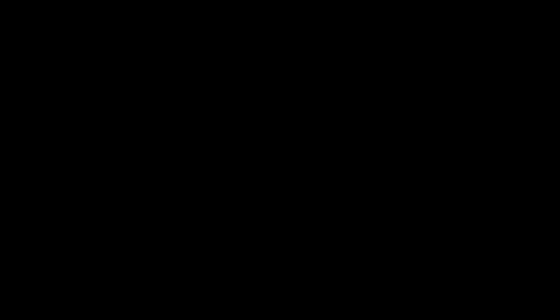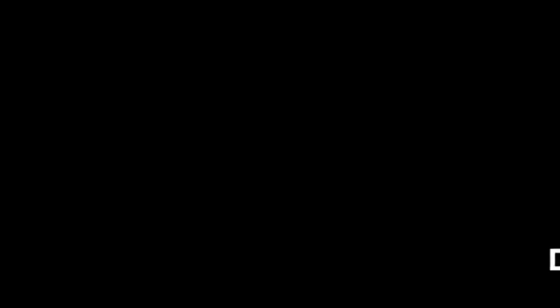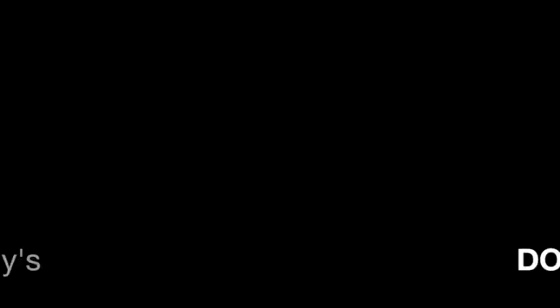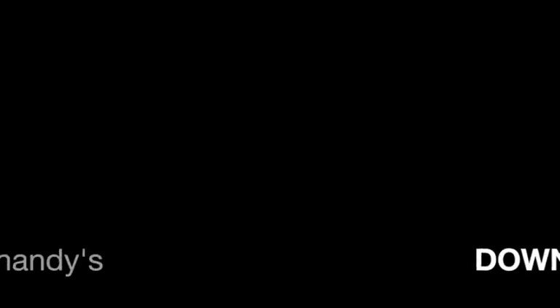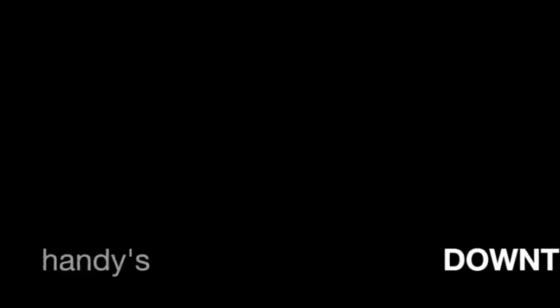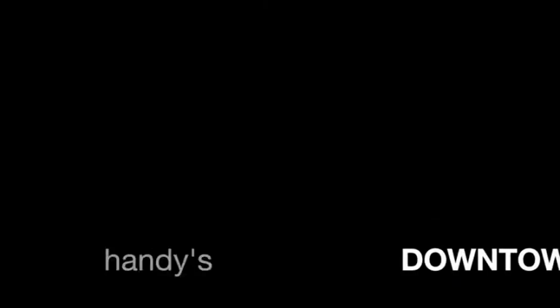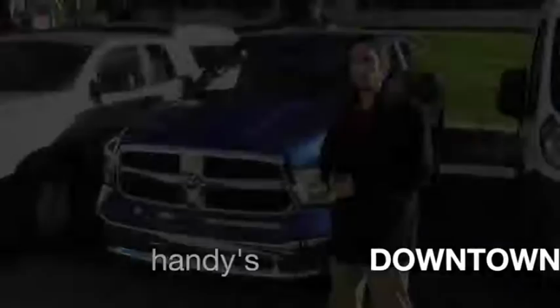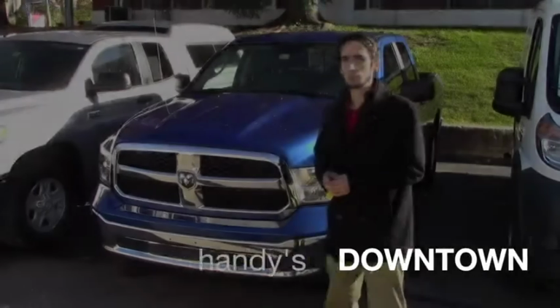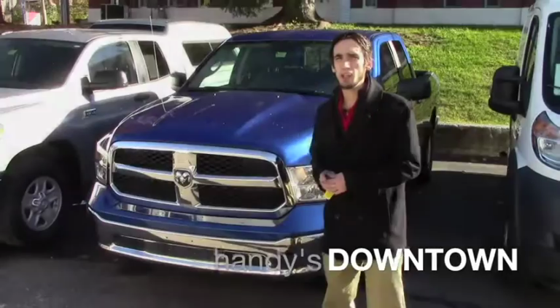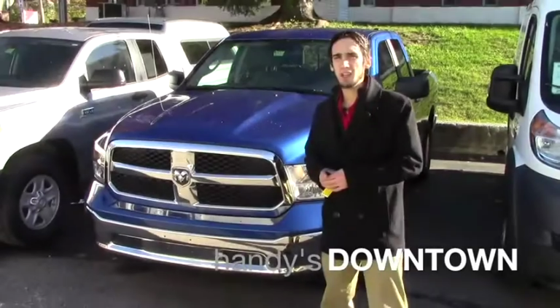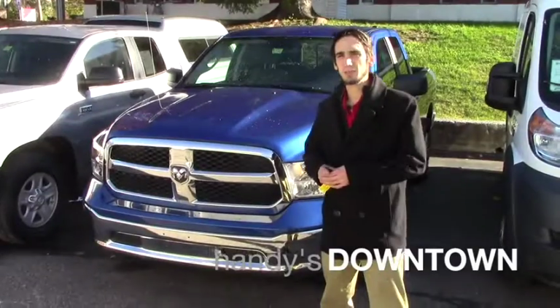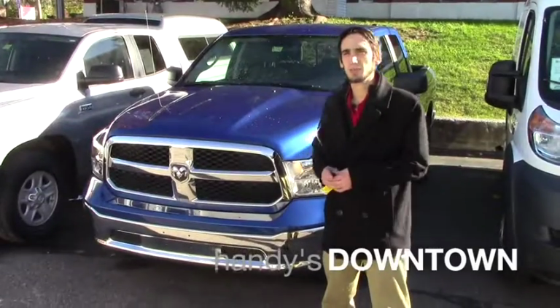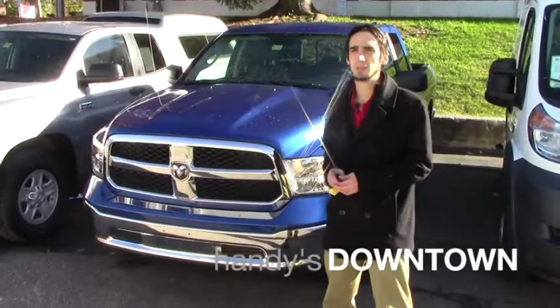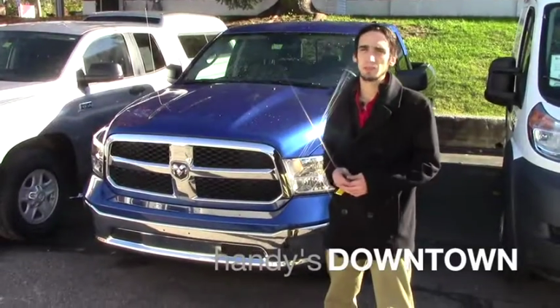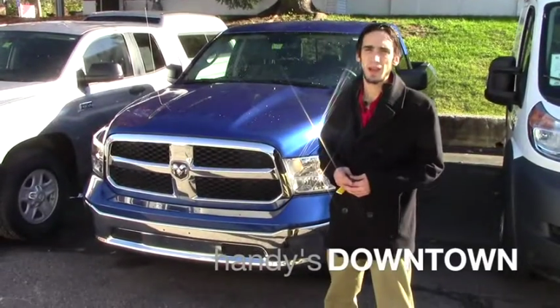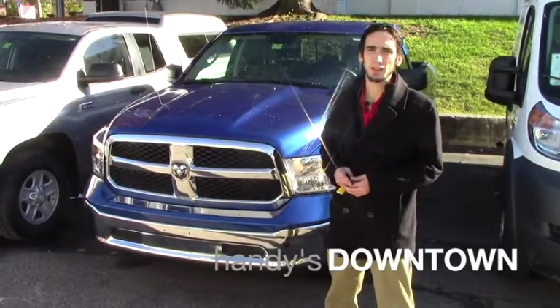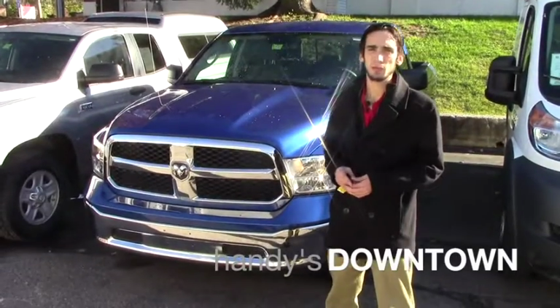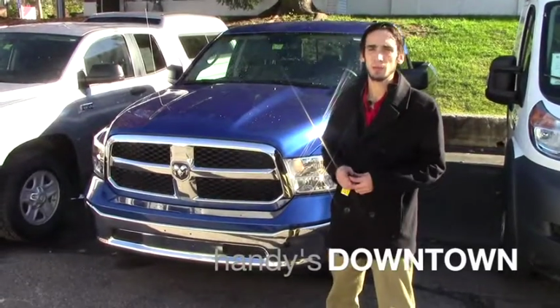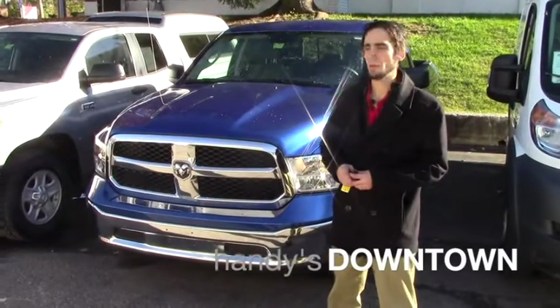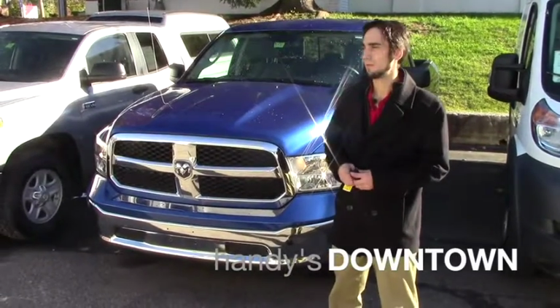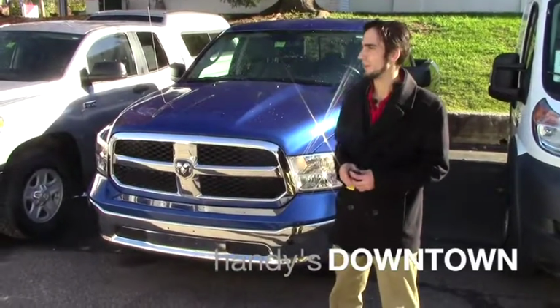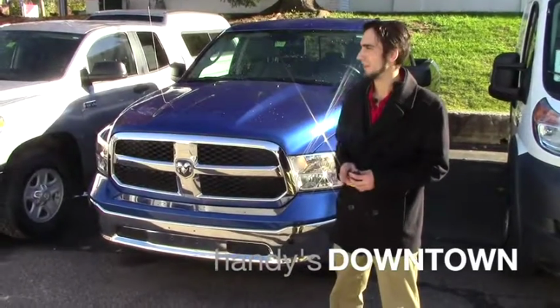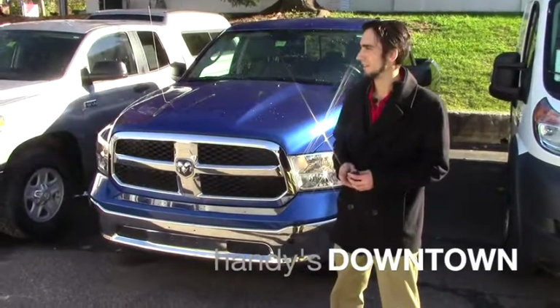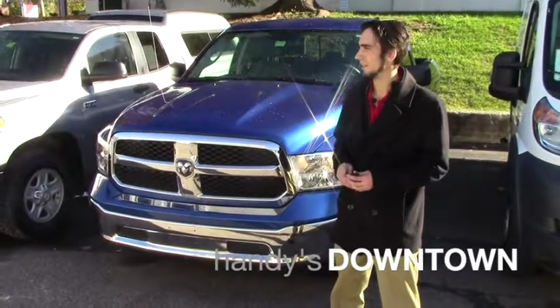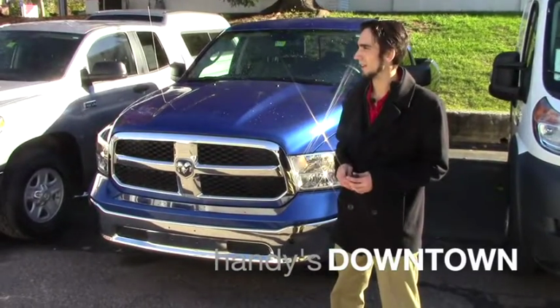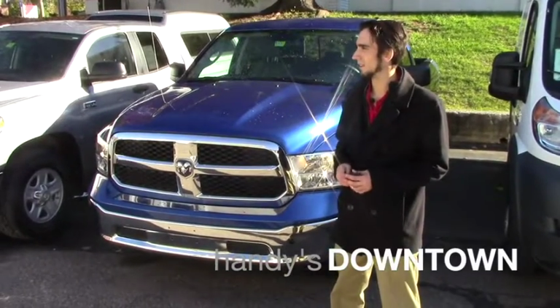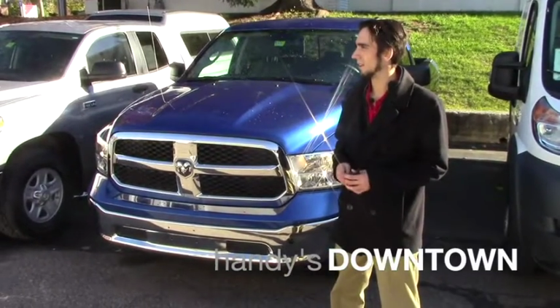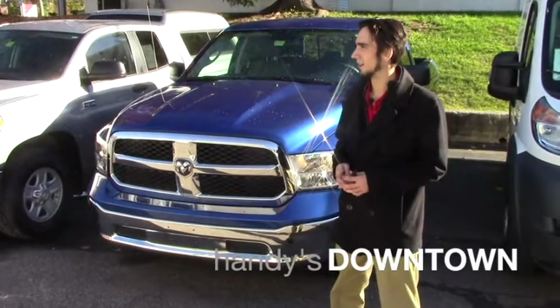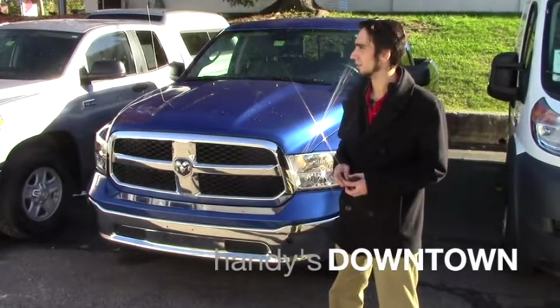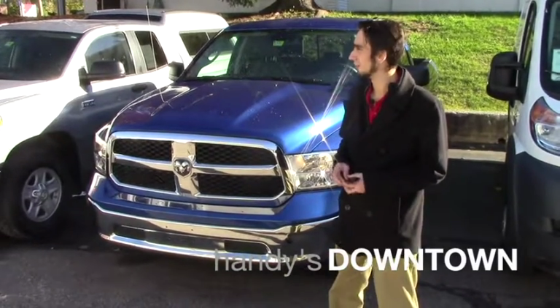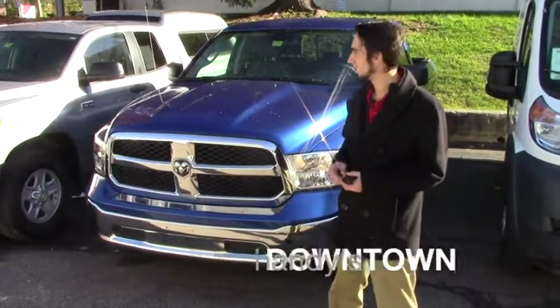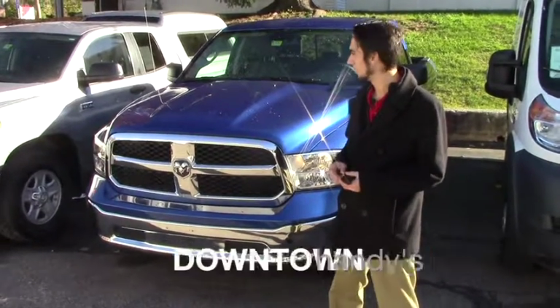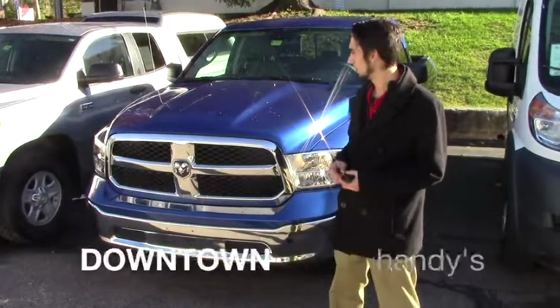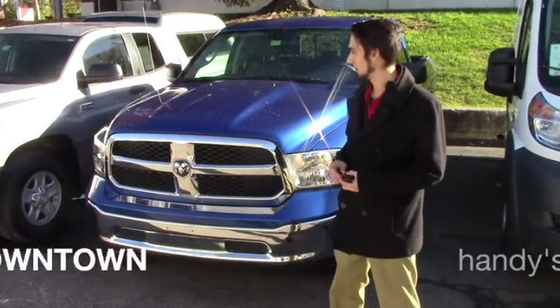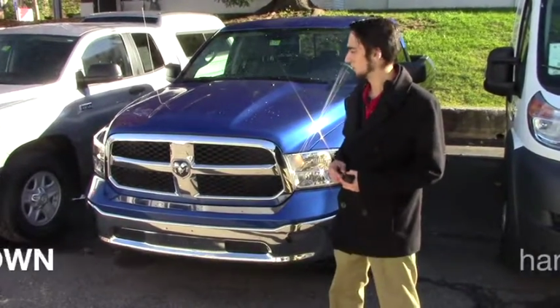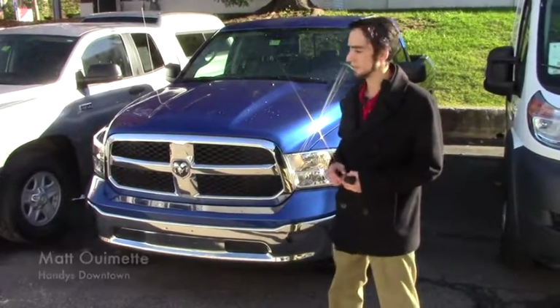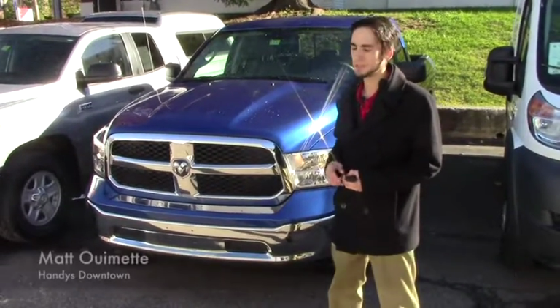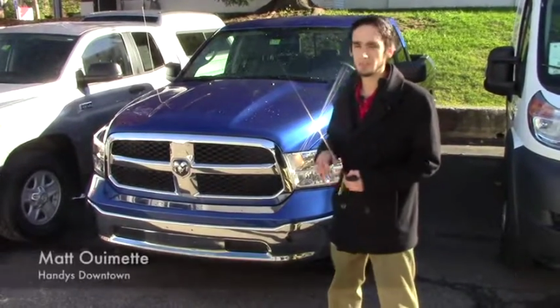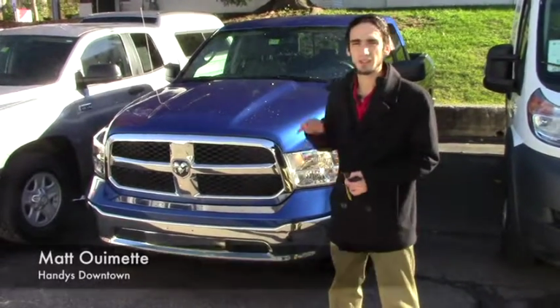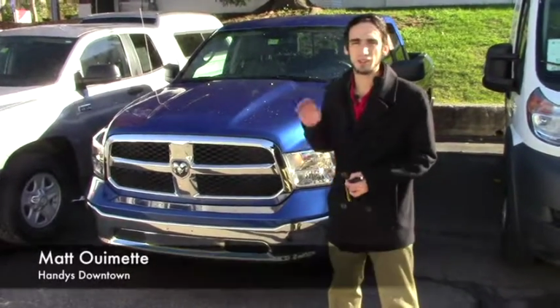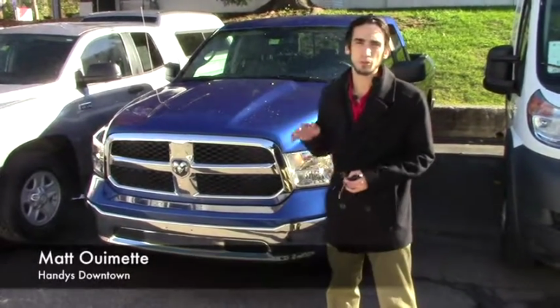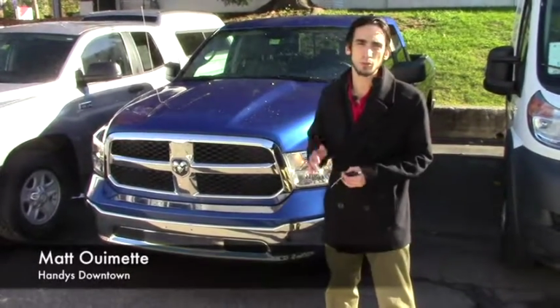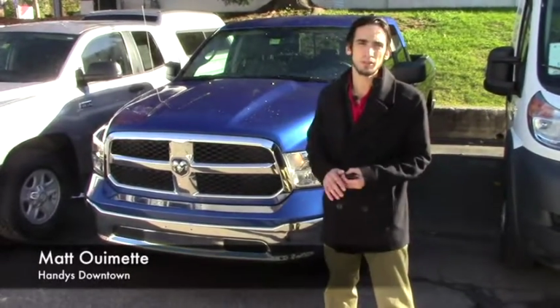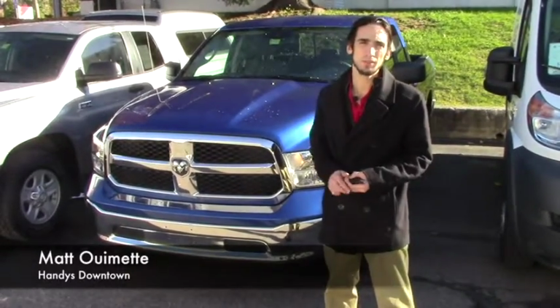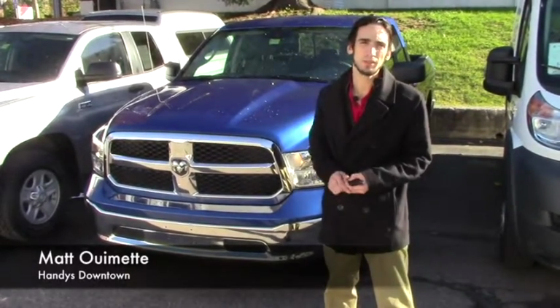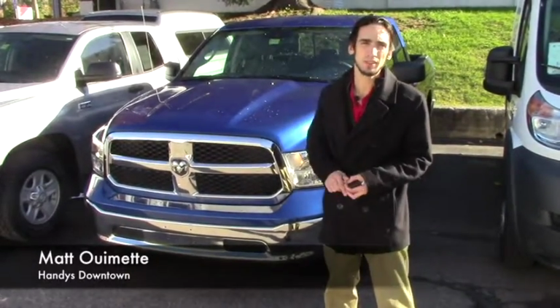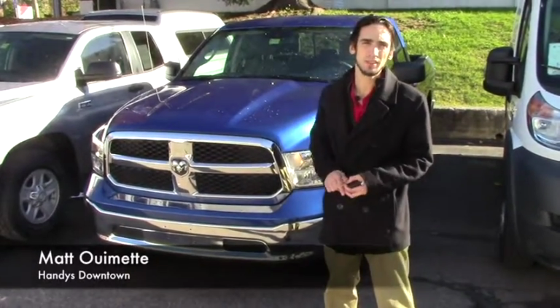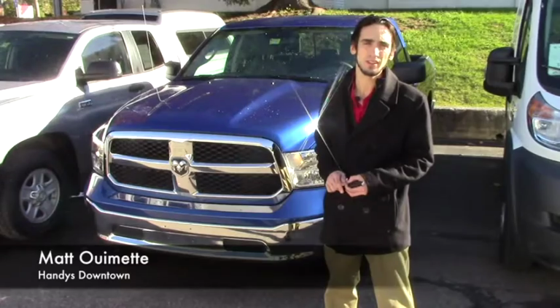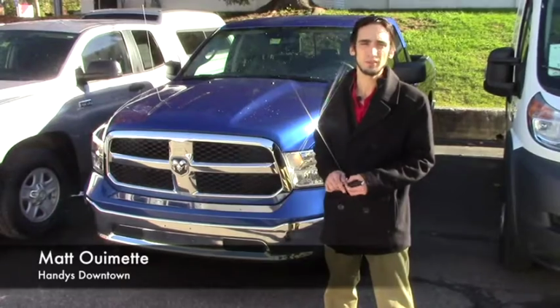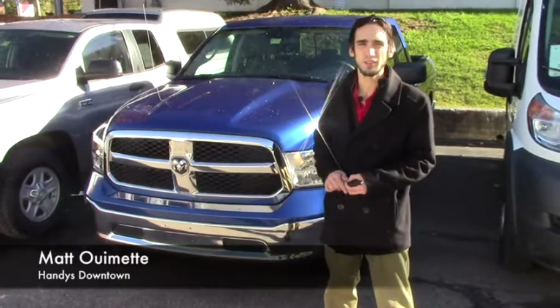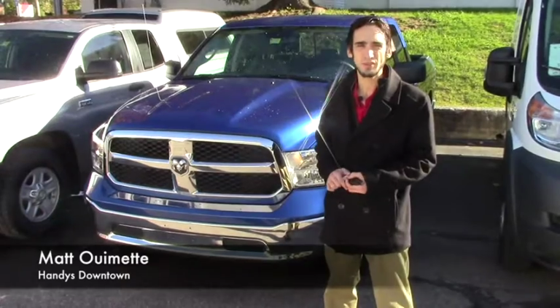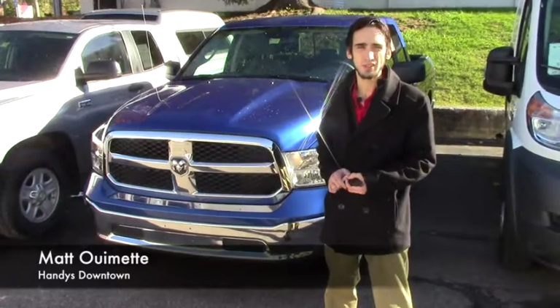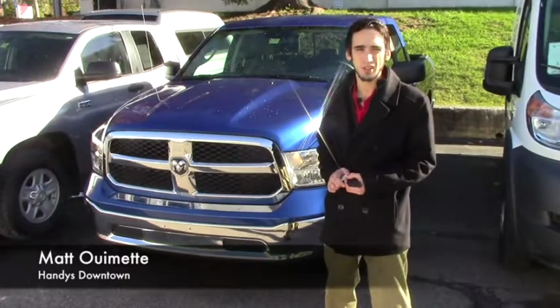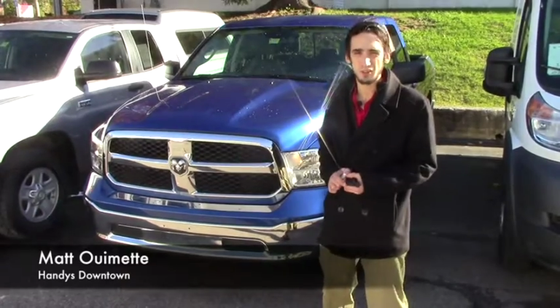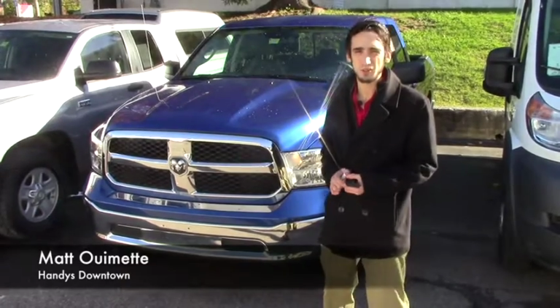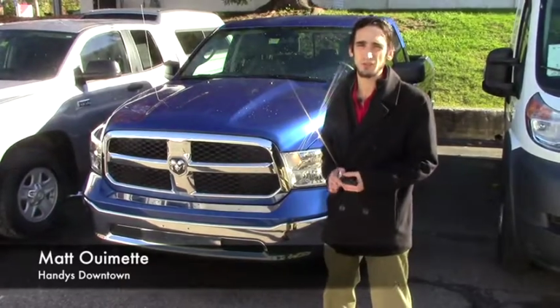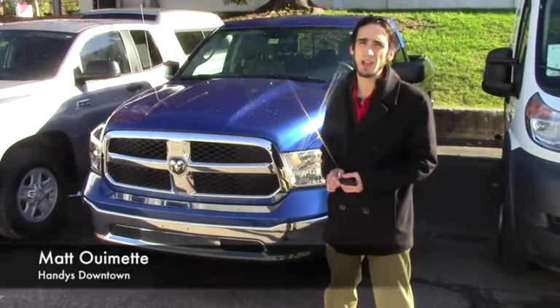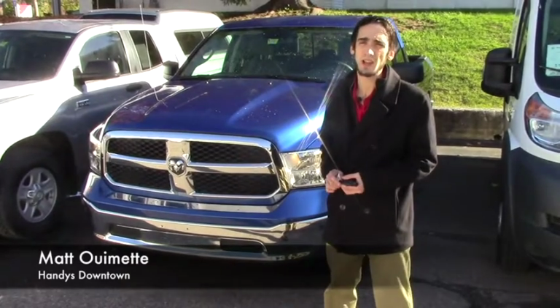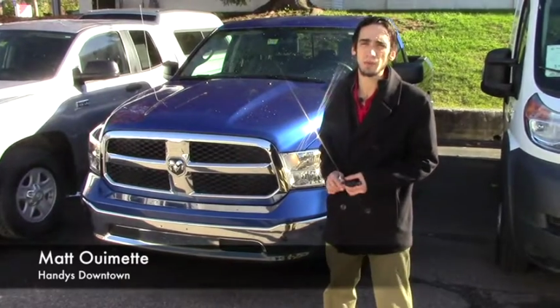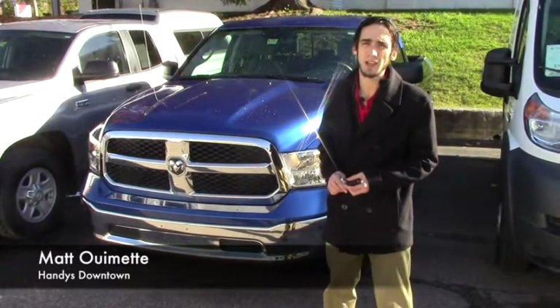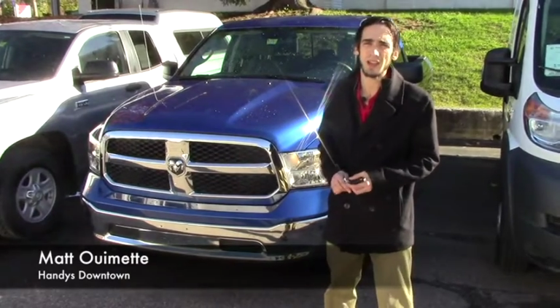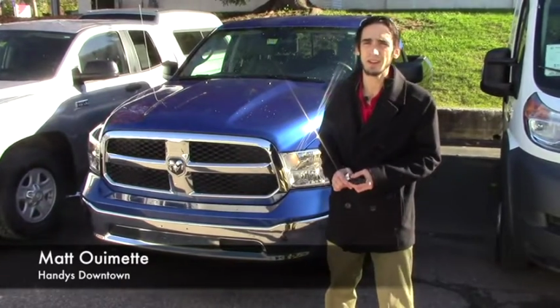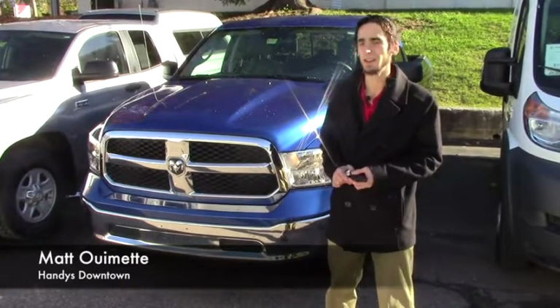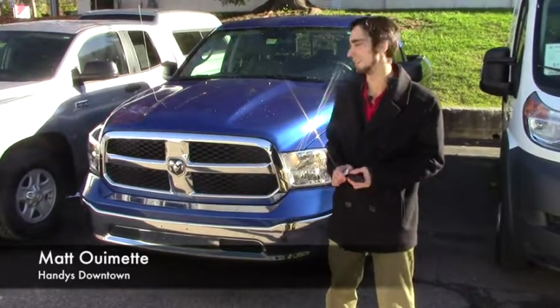Hello James, this is Matthew Riemann from Handy Downtown. I know you were interested in the 2015 1500 Ram we had in.